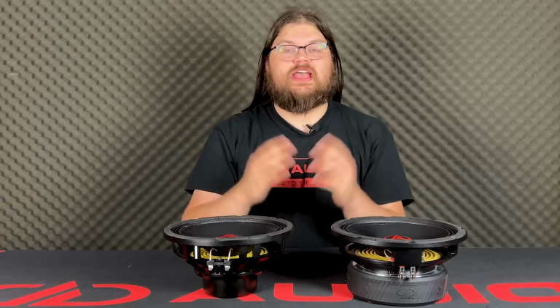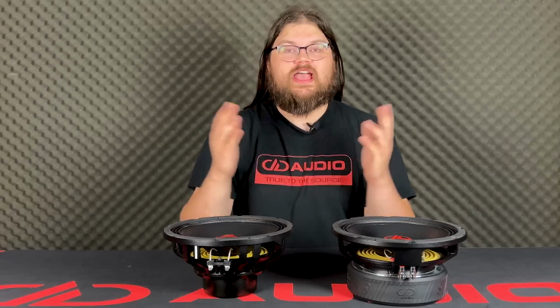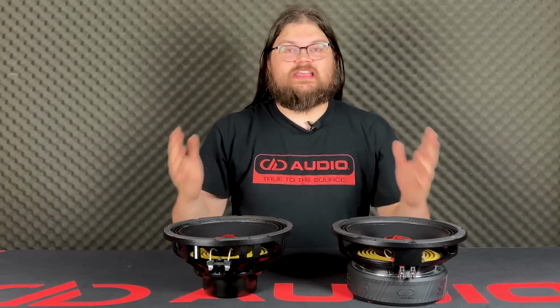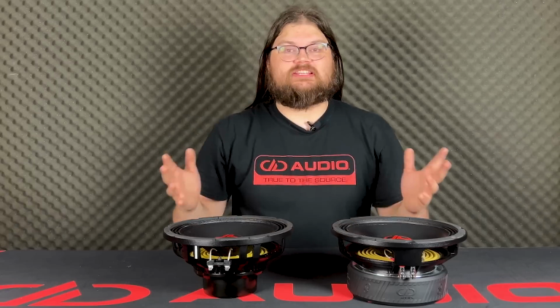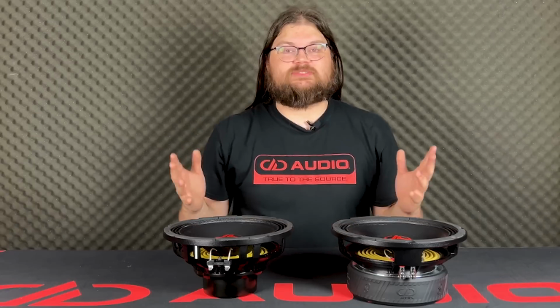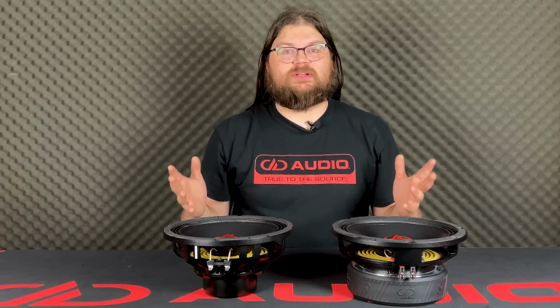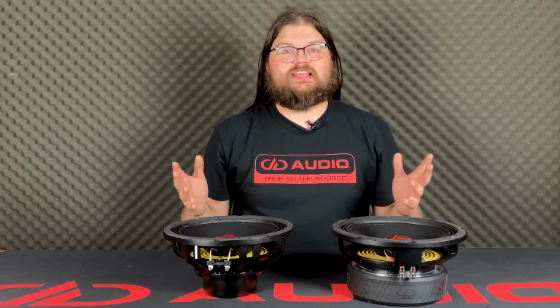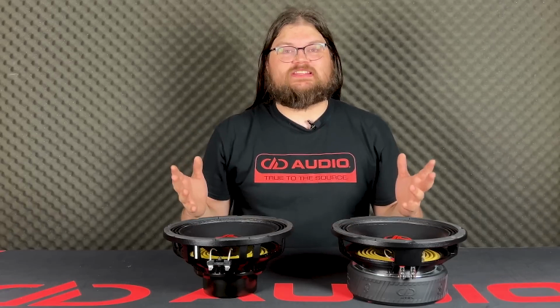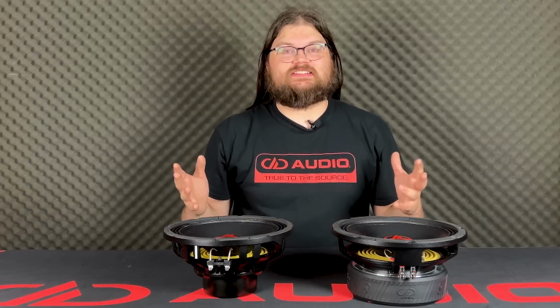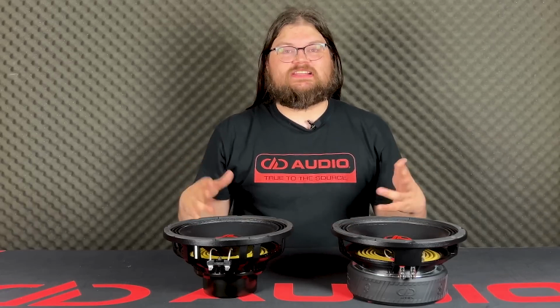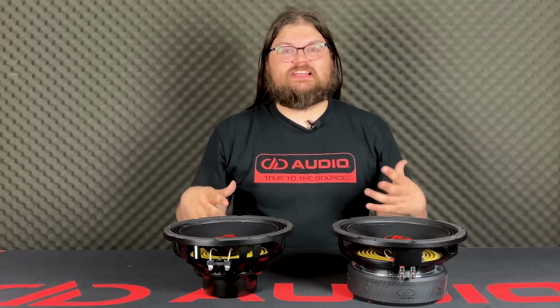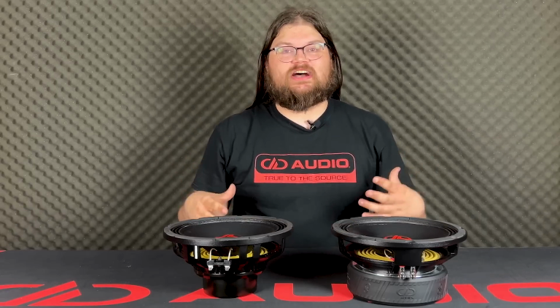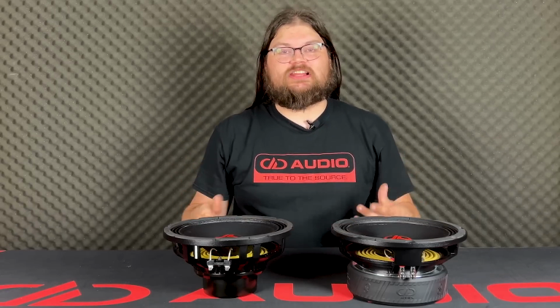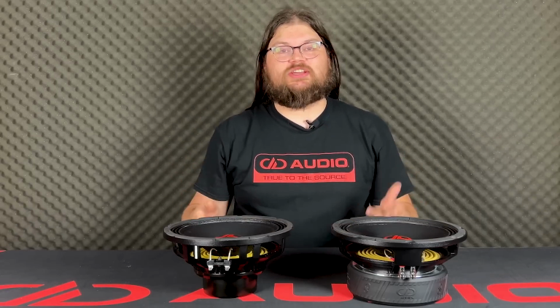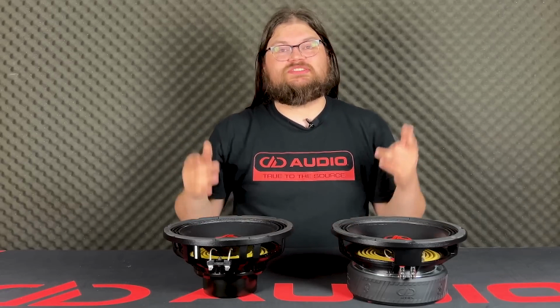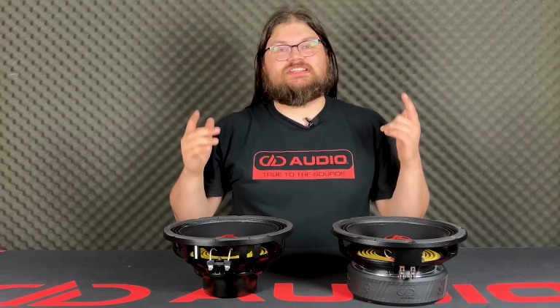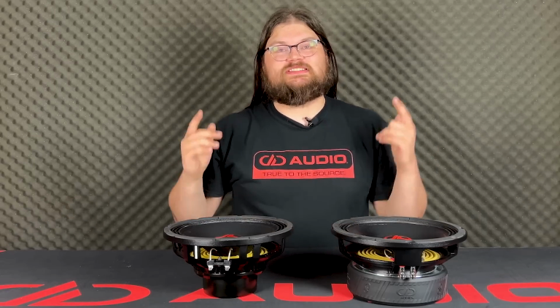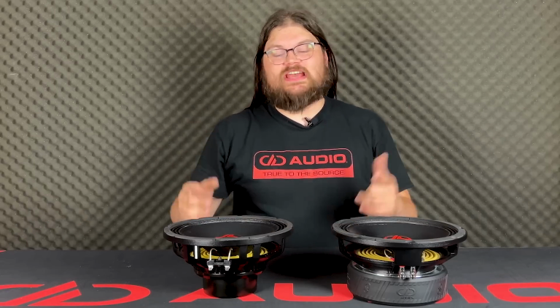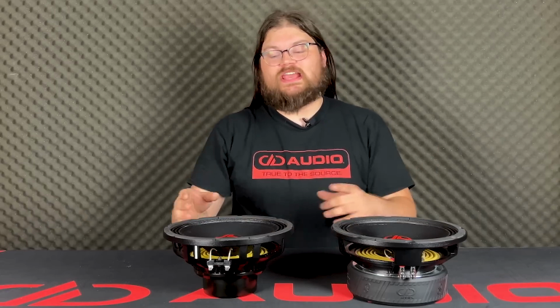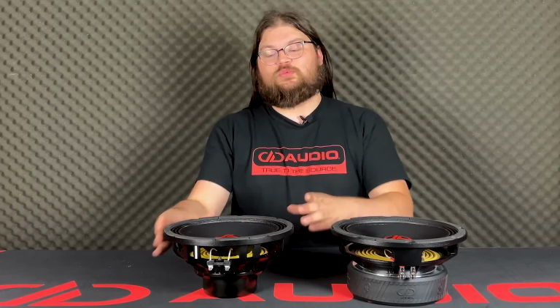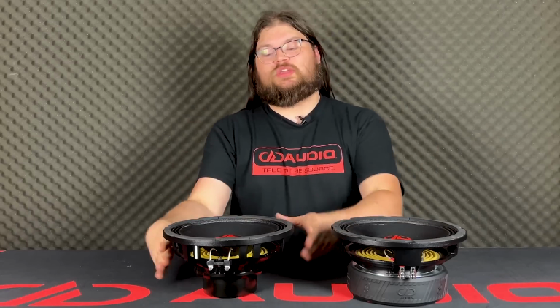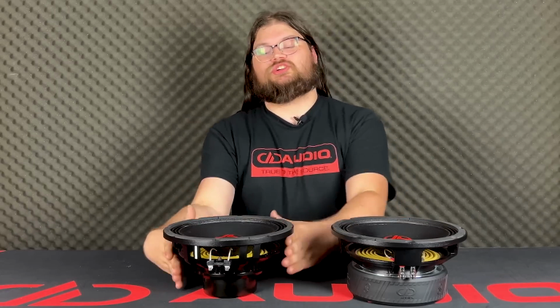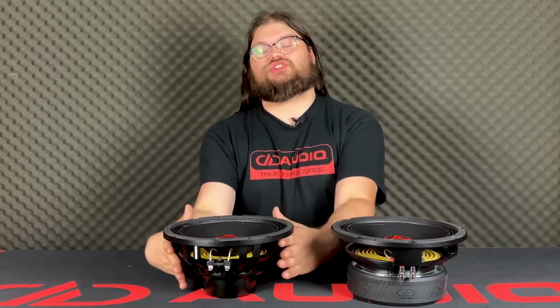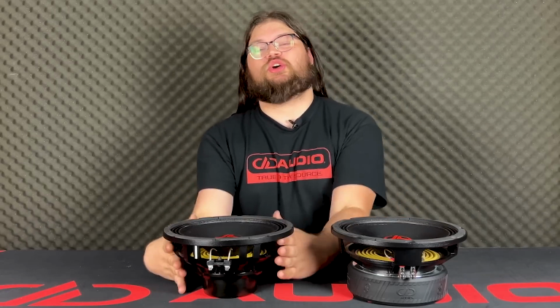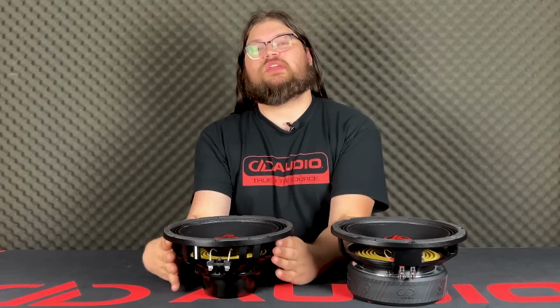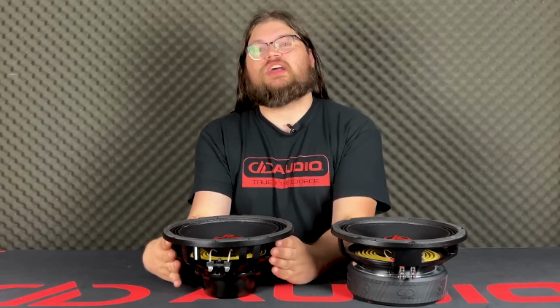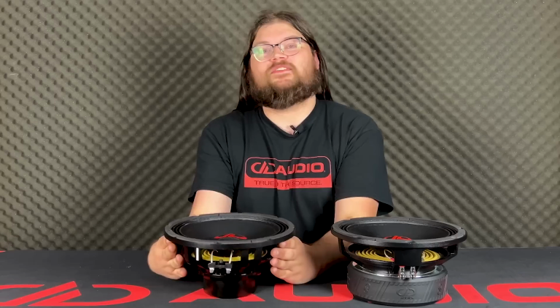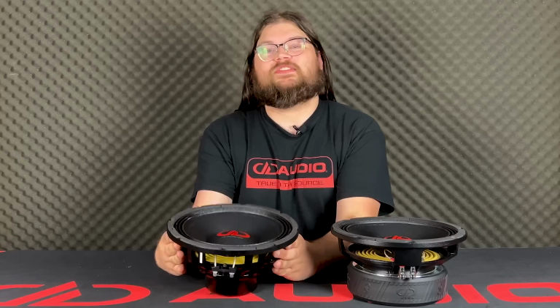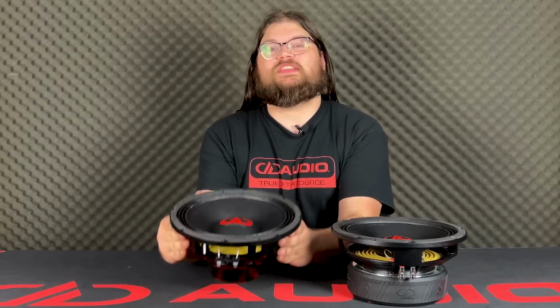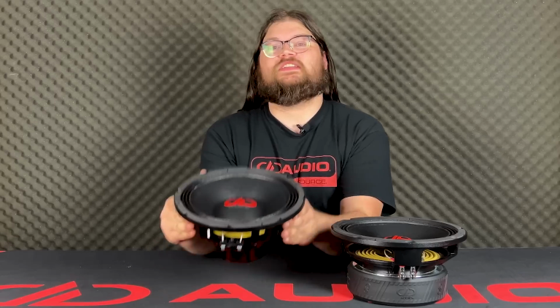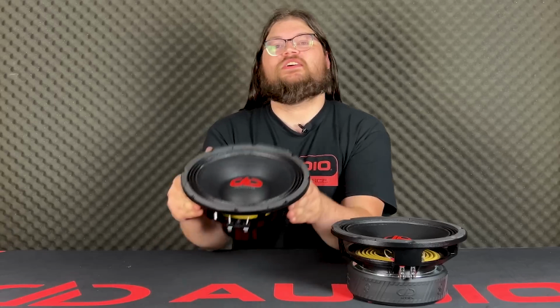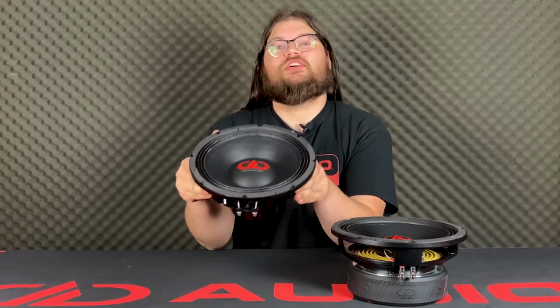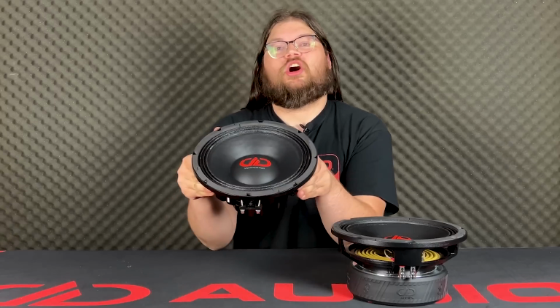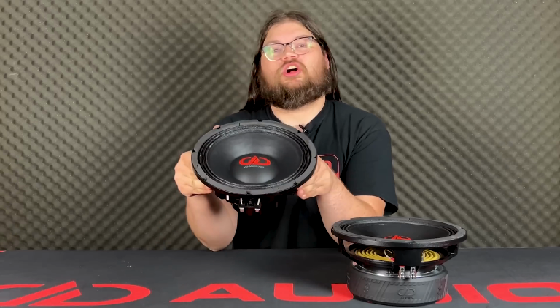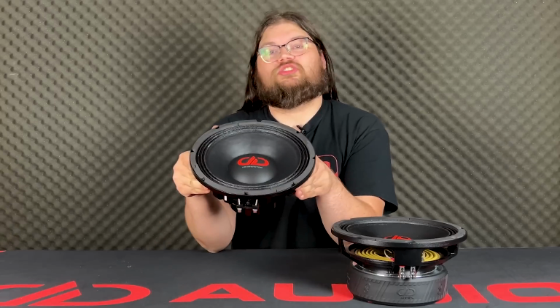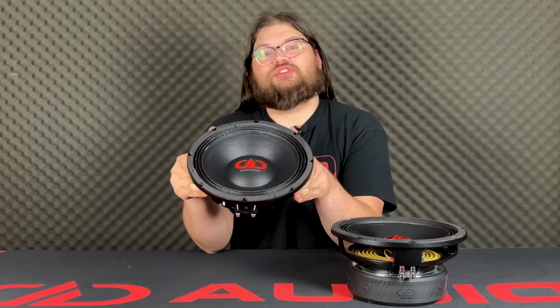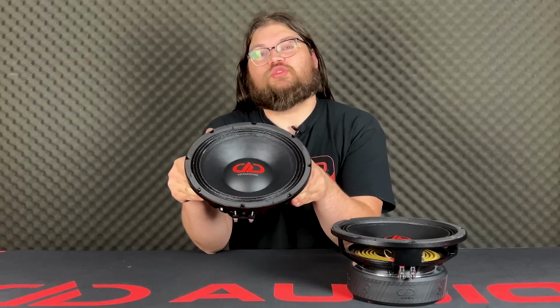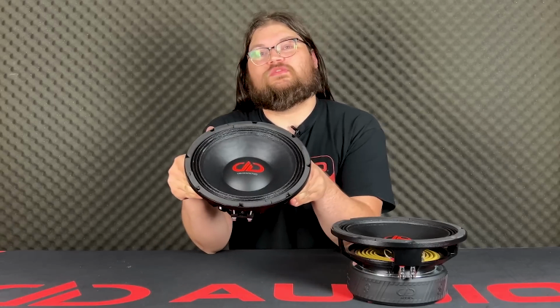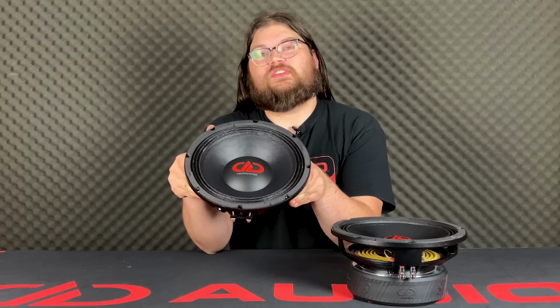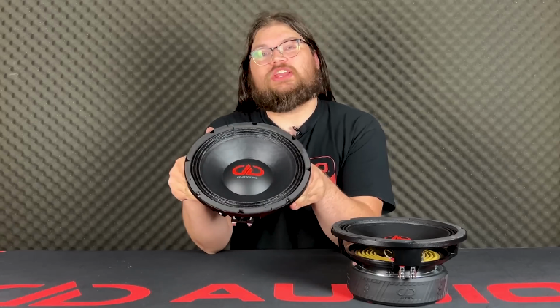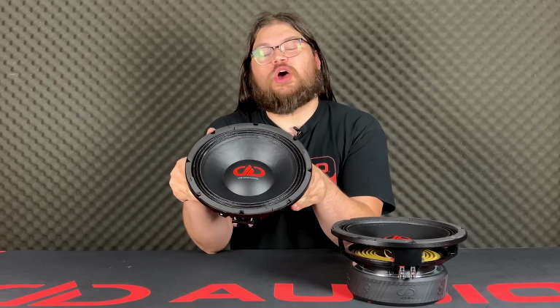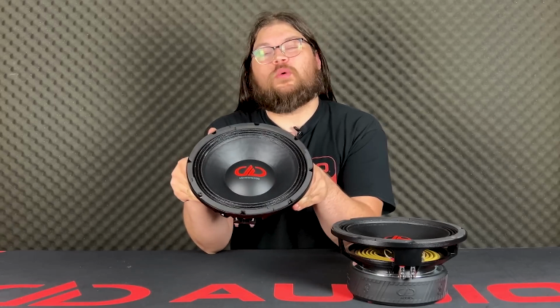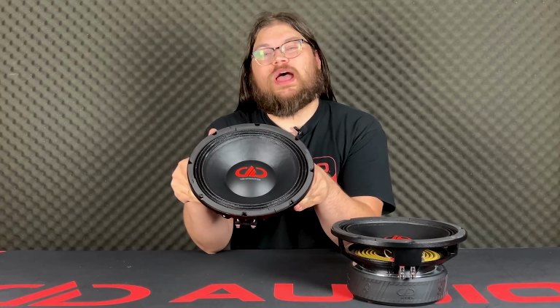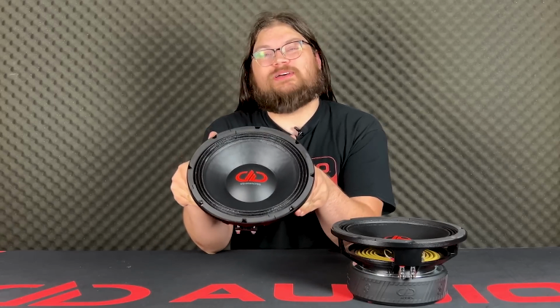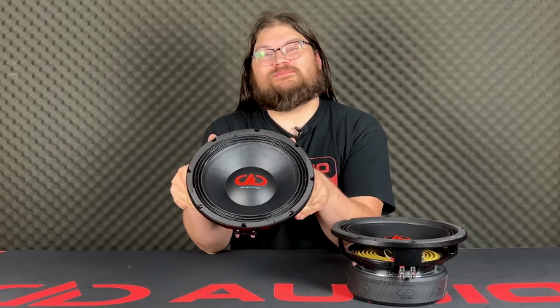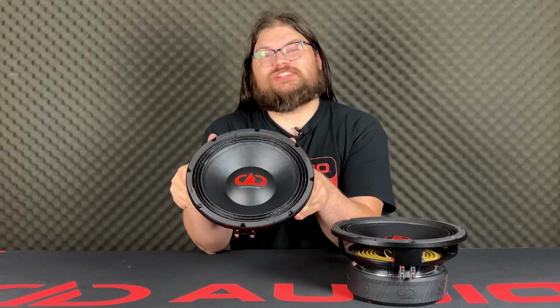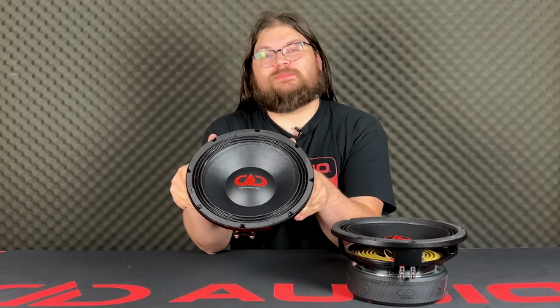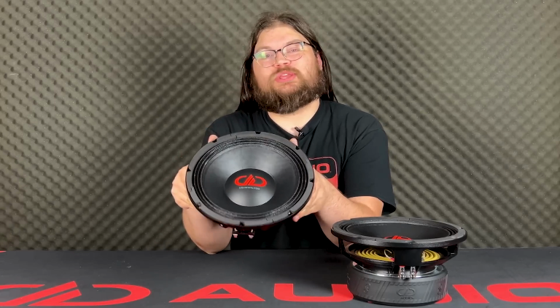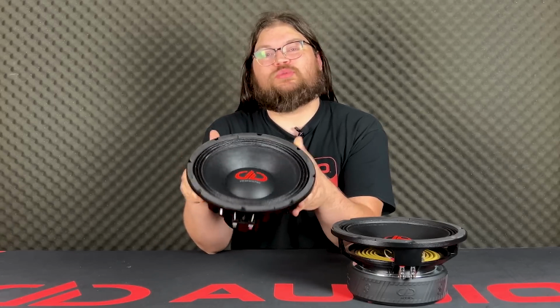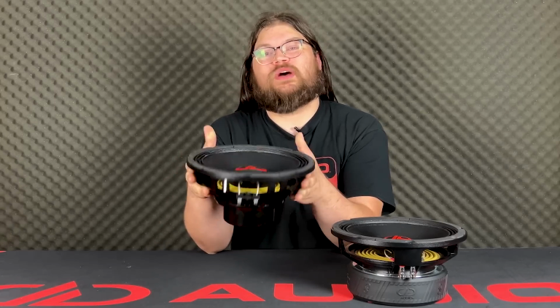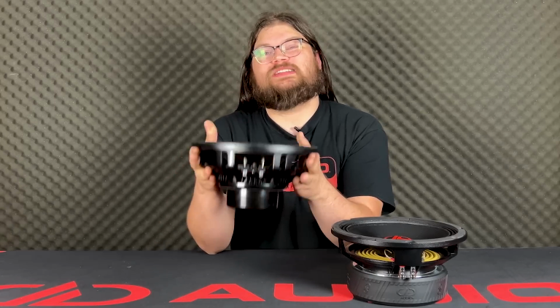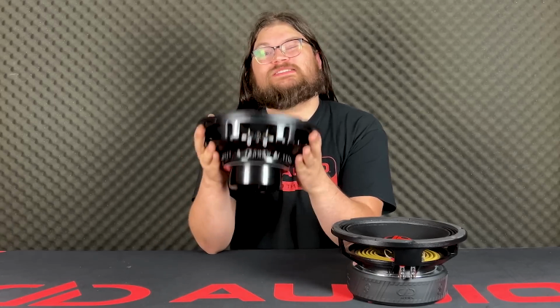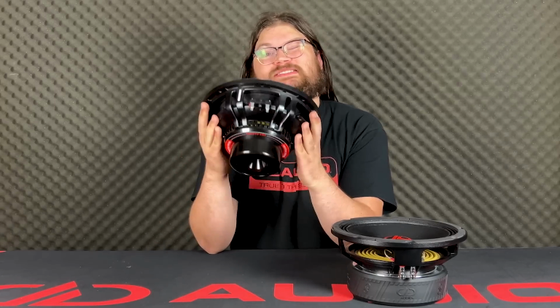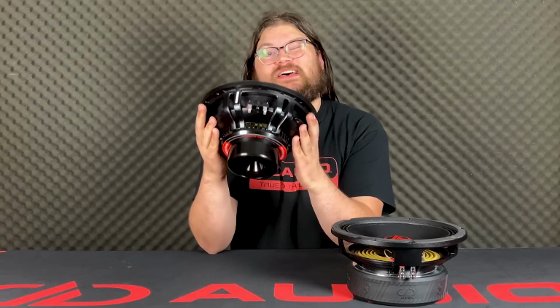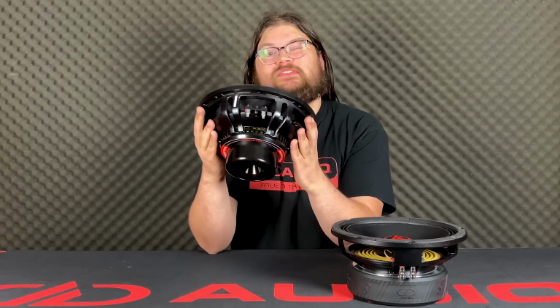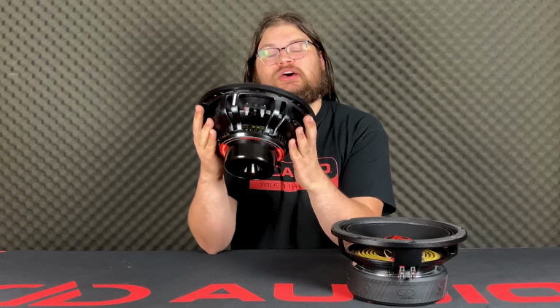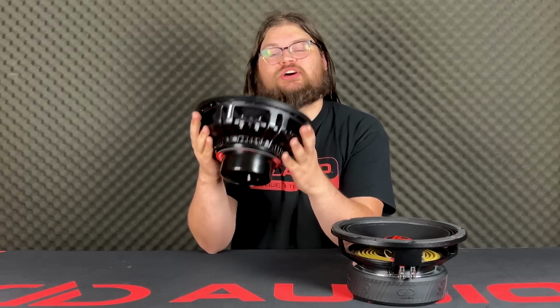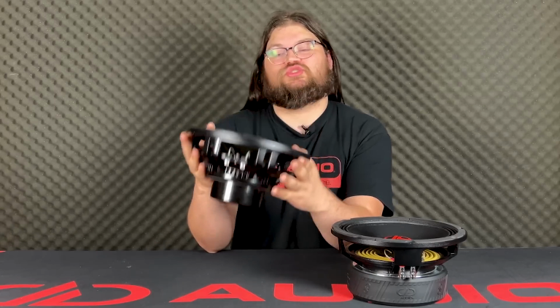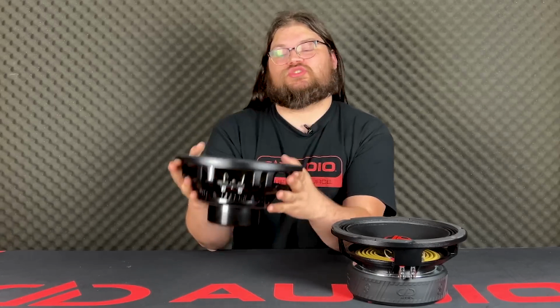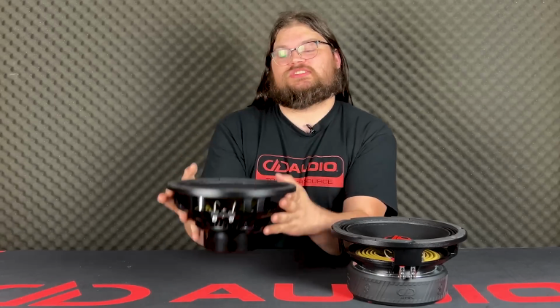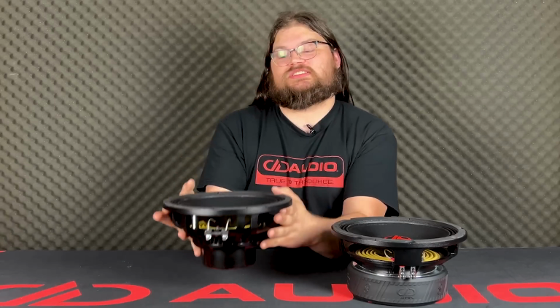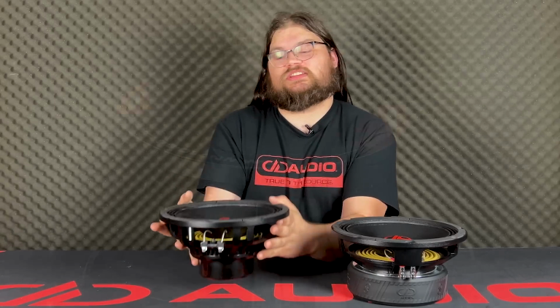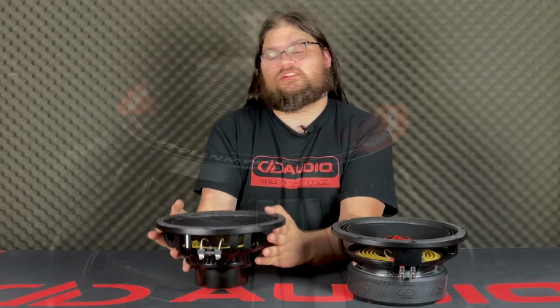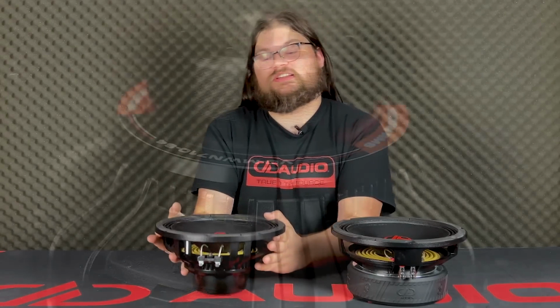Hey, it's Blake at DD Audio. Today, we are showing off the all-new VO MWN 700 series.